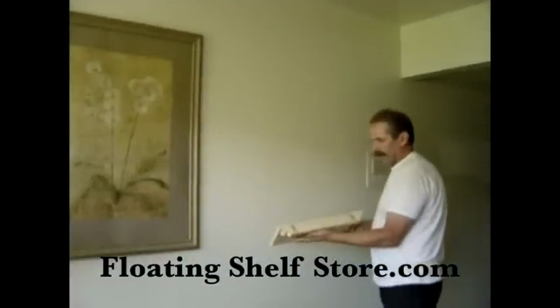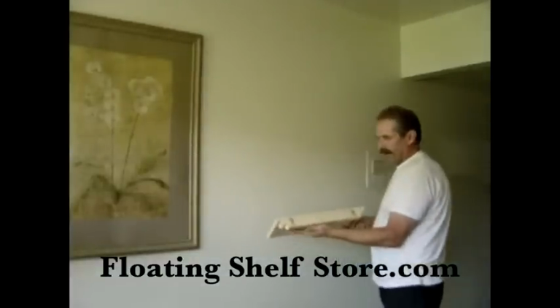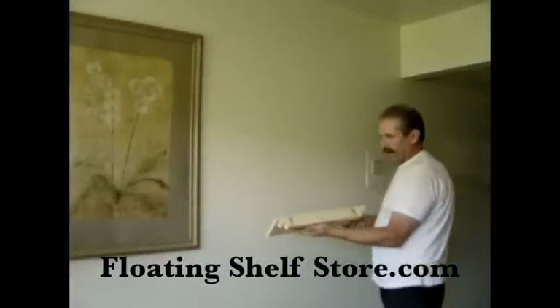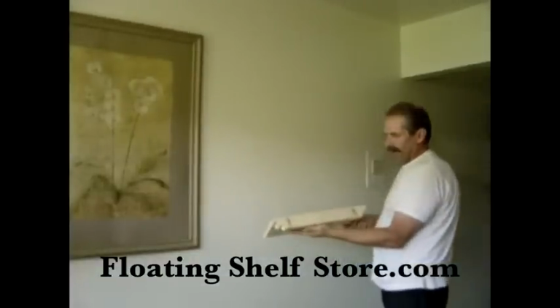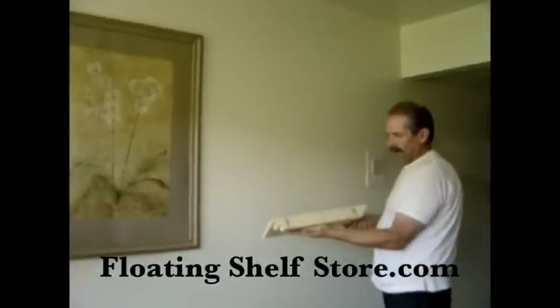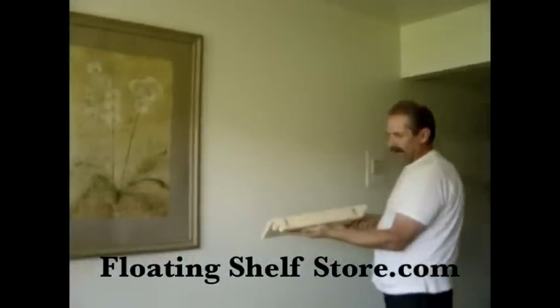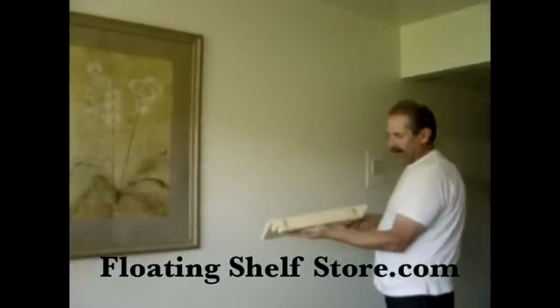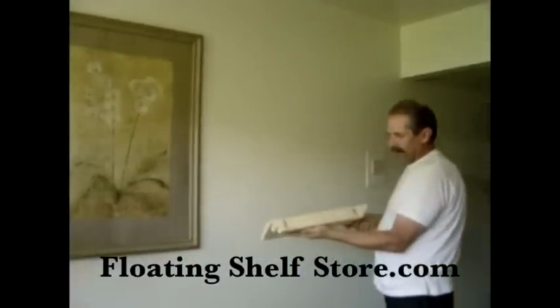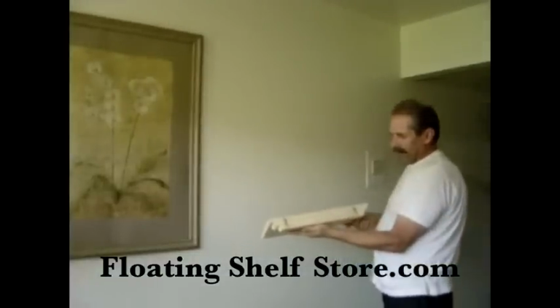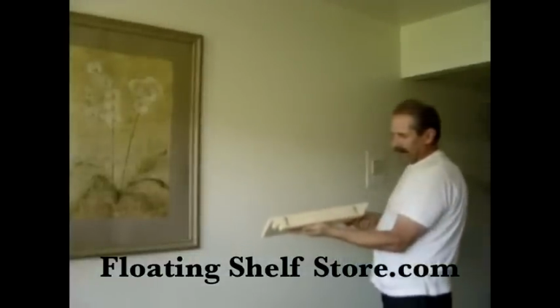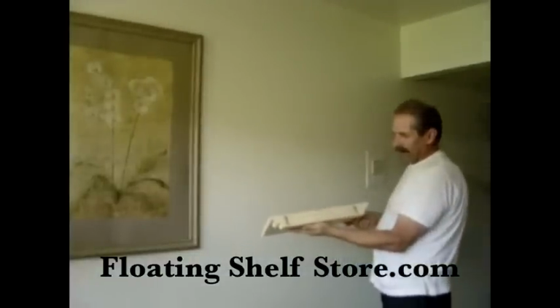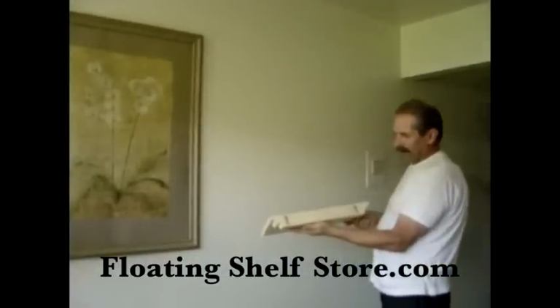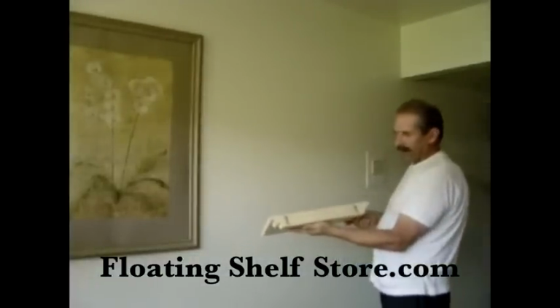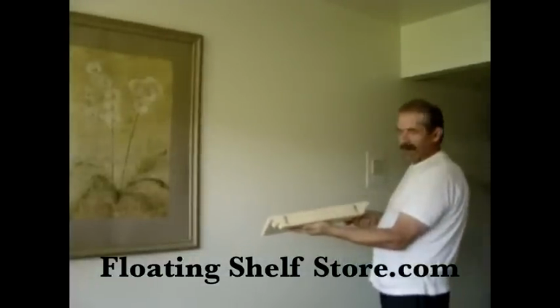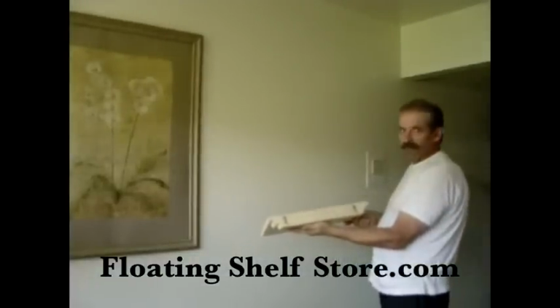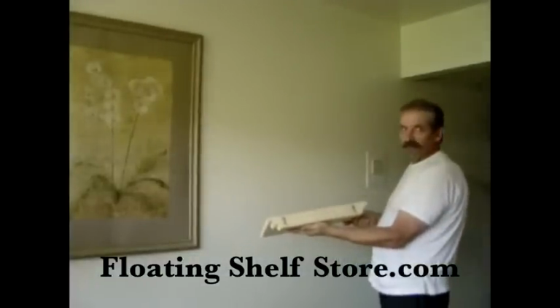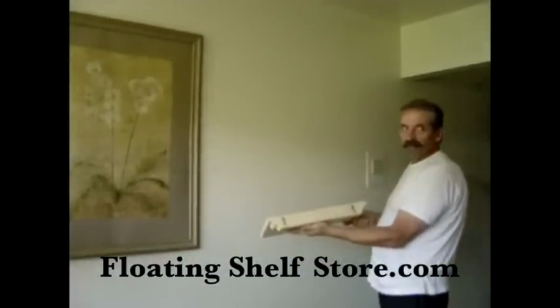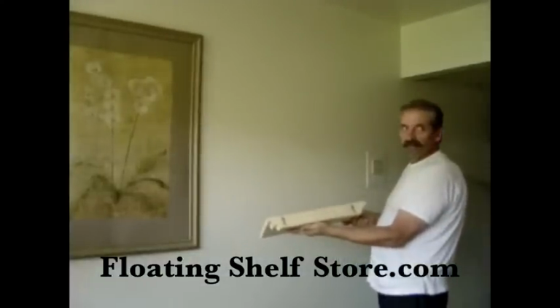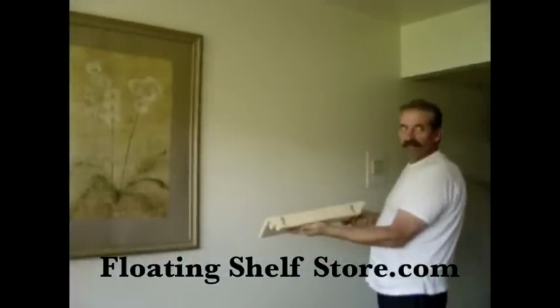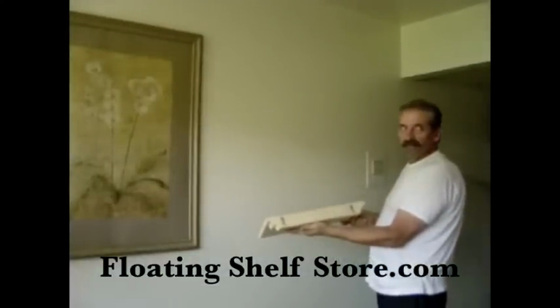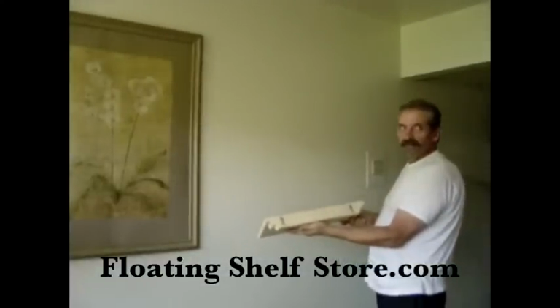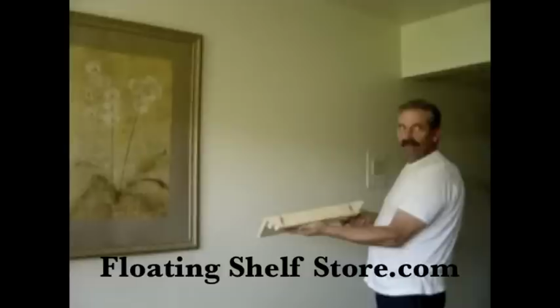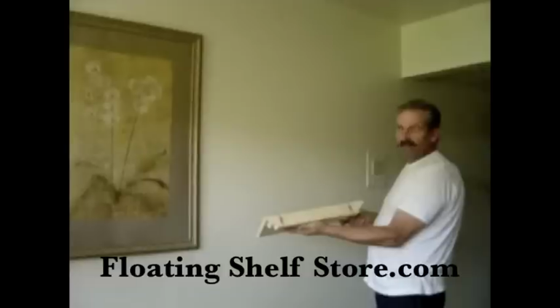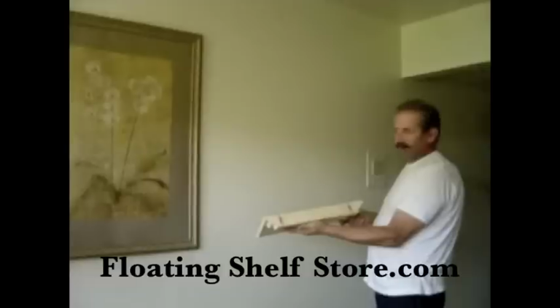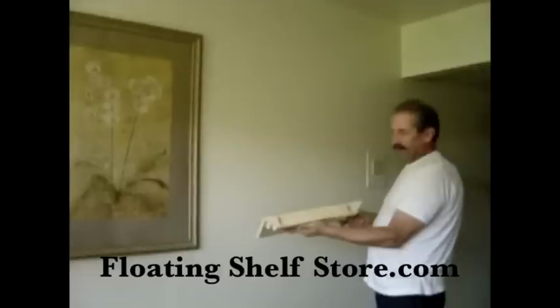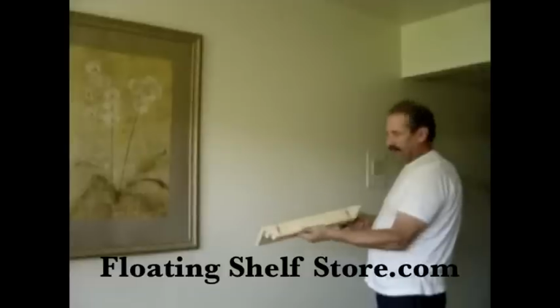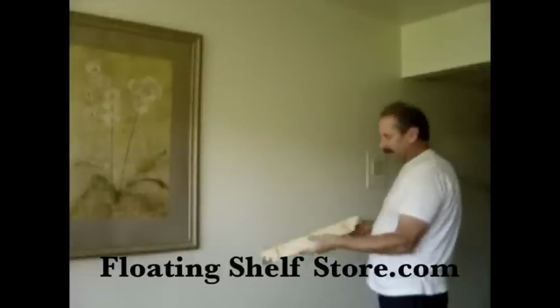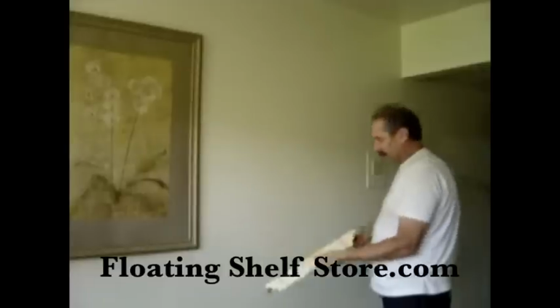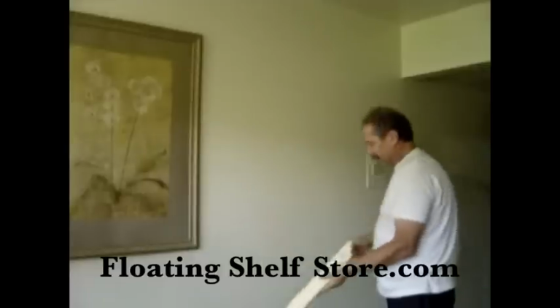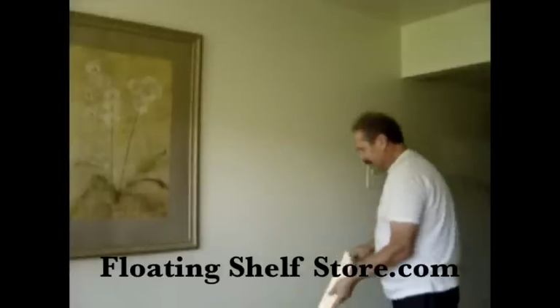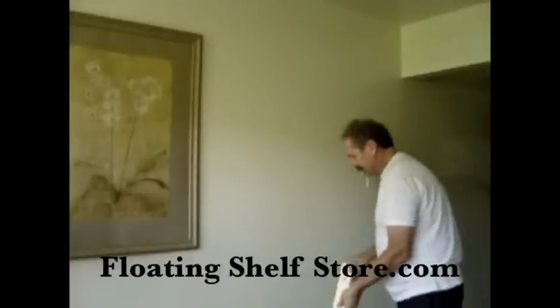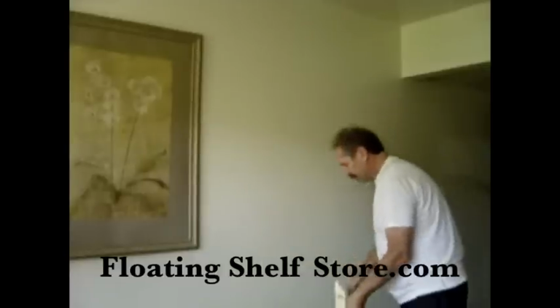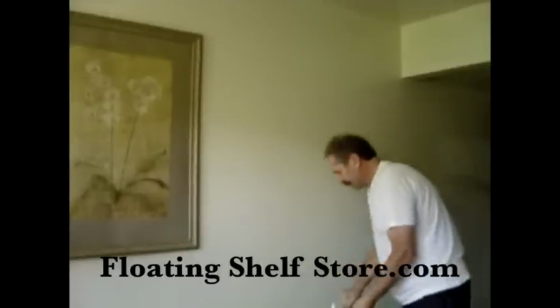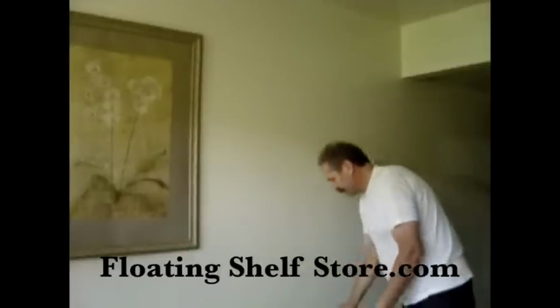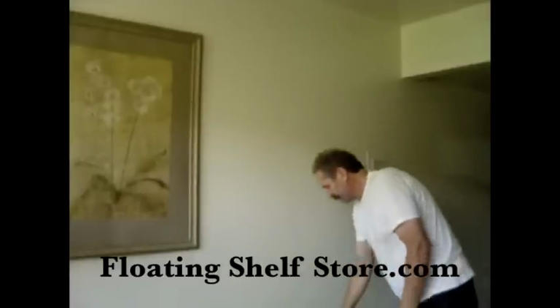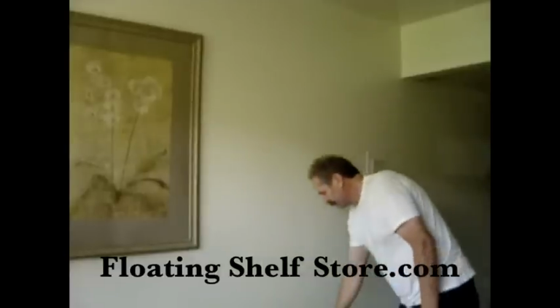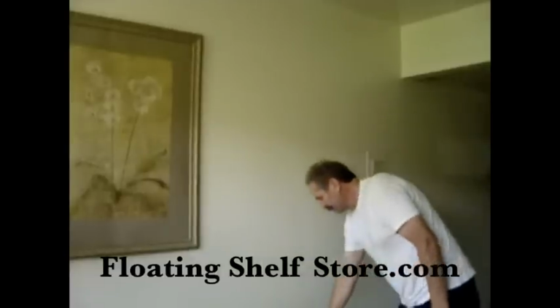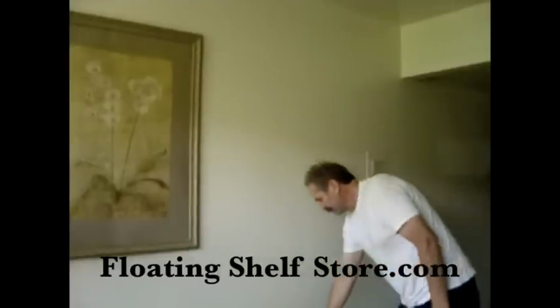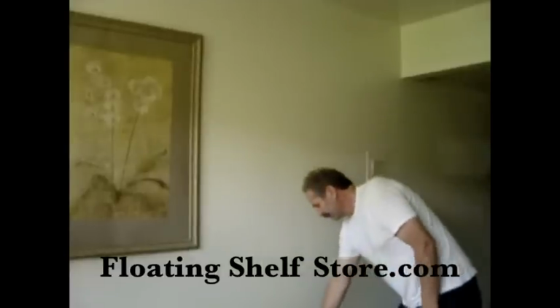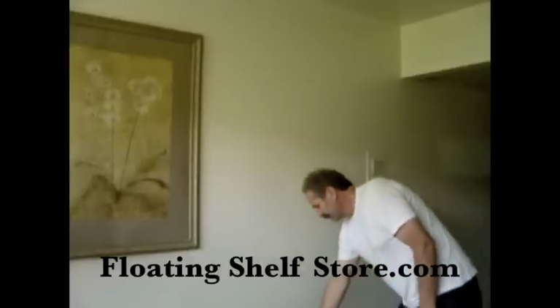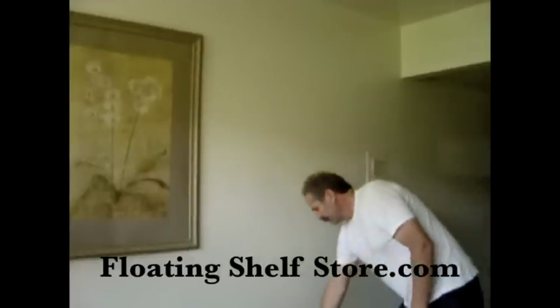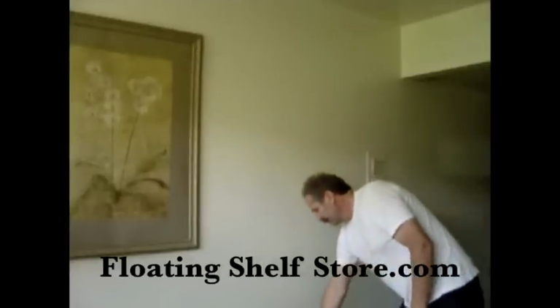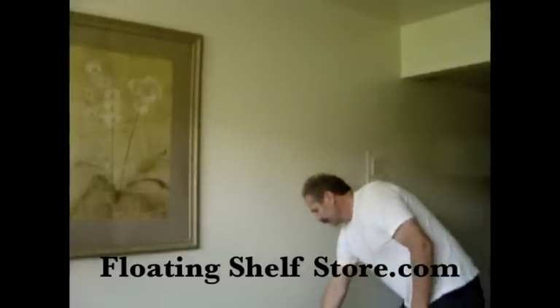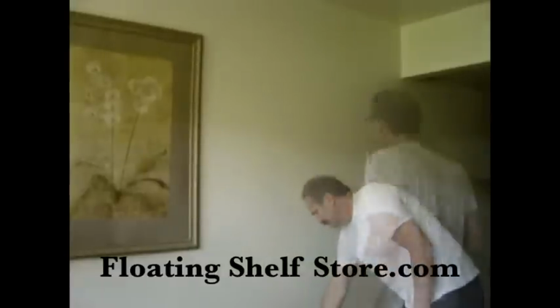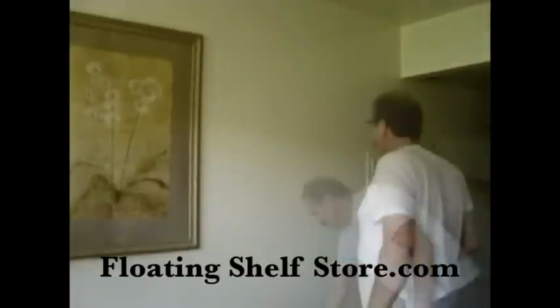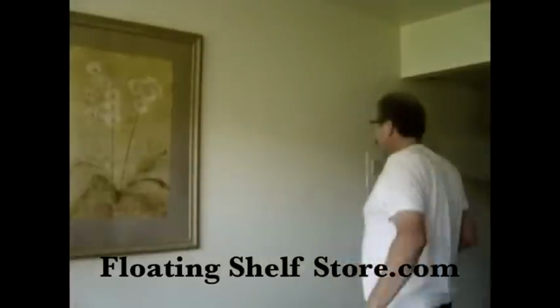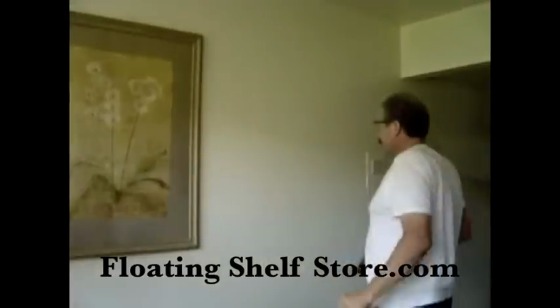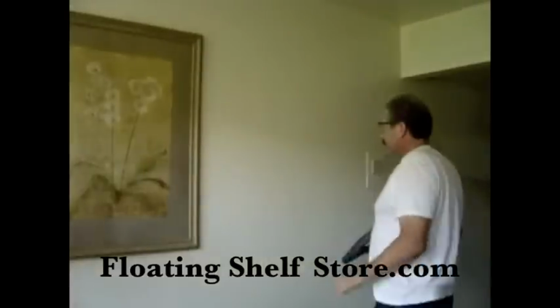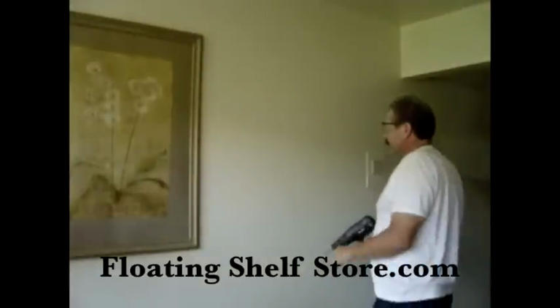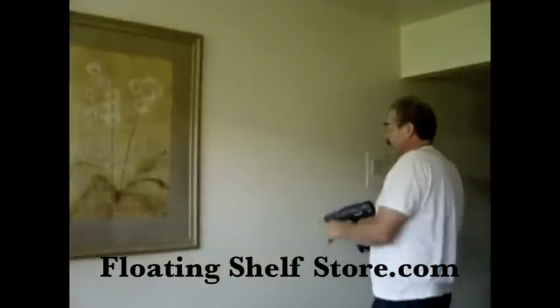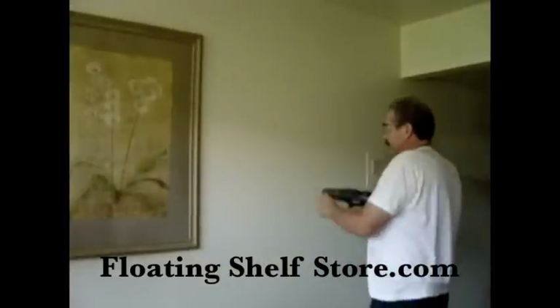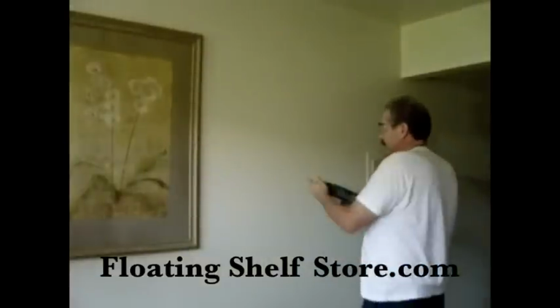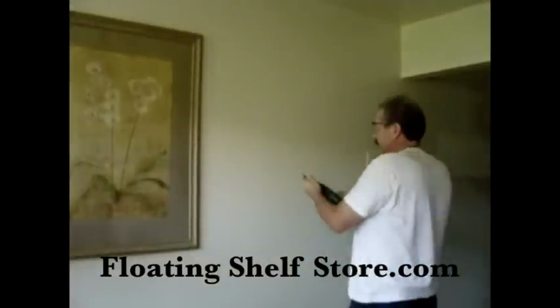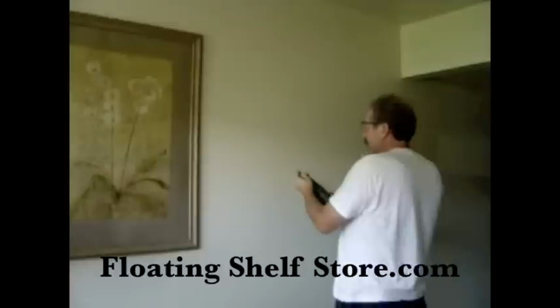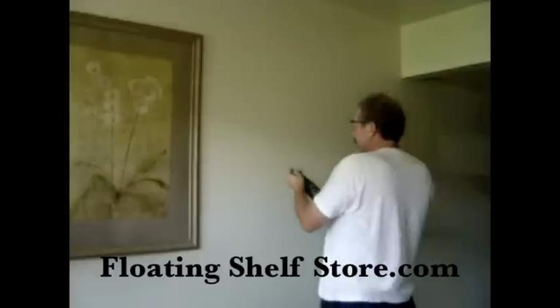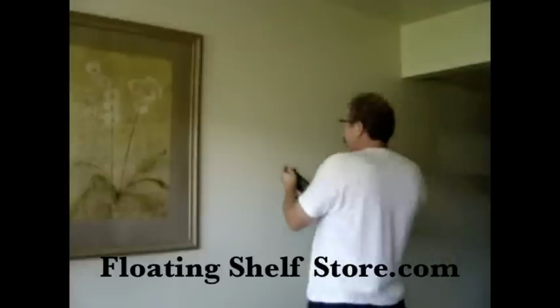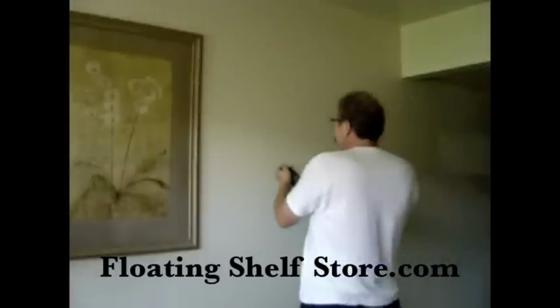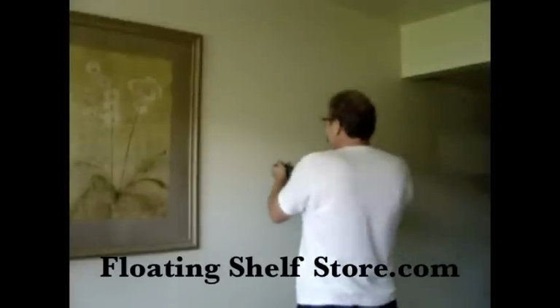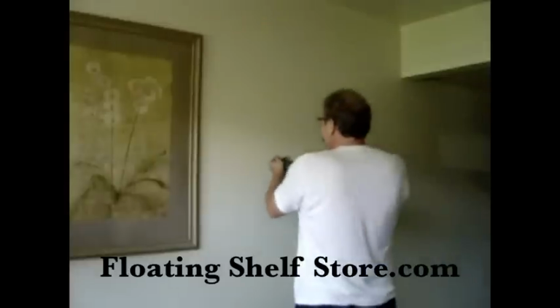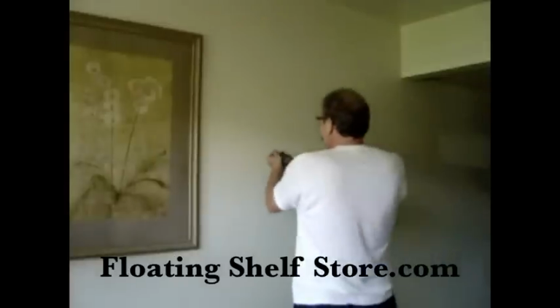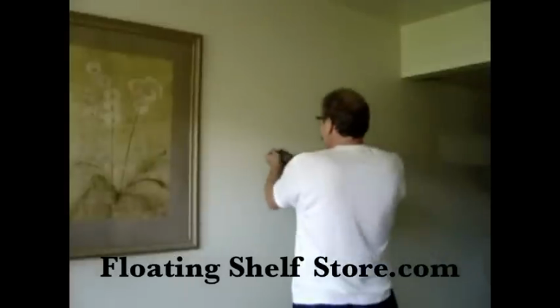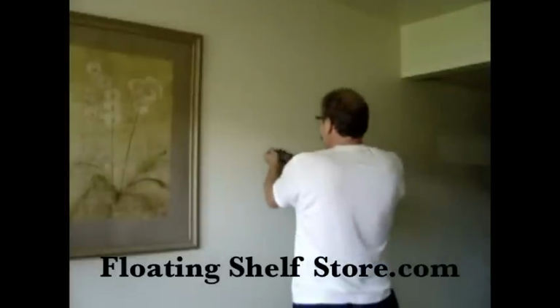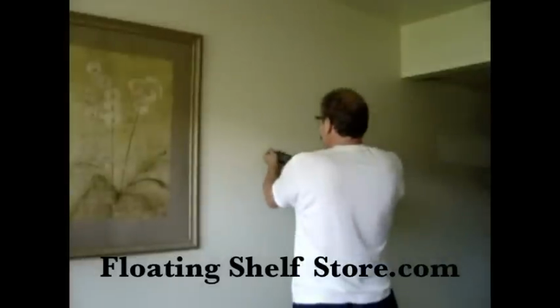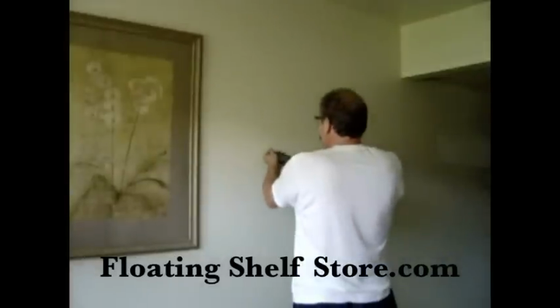Always remember to wear safety glasses before using any power tools. Drill your holes.